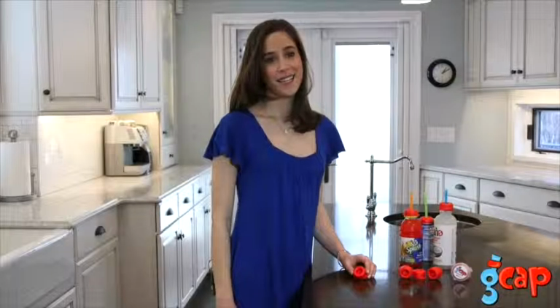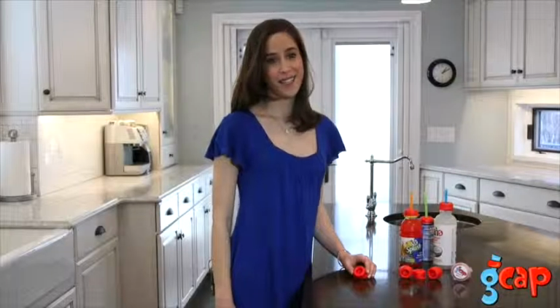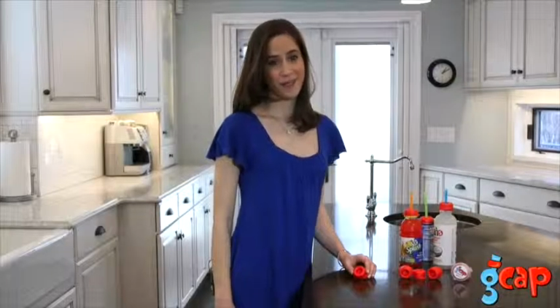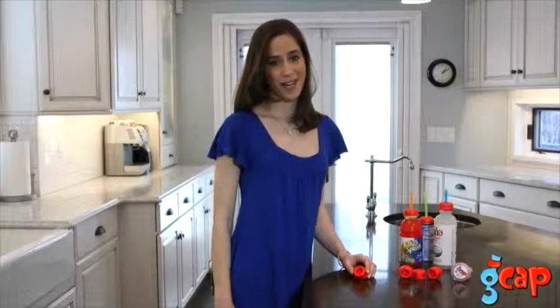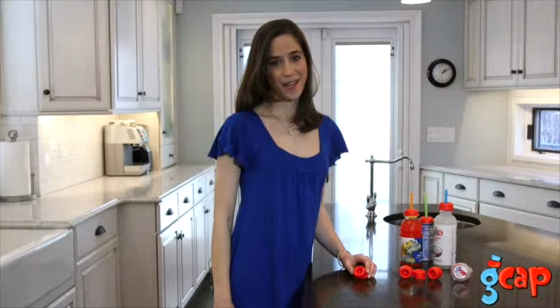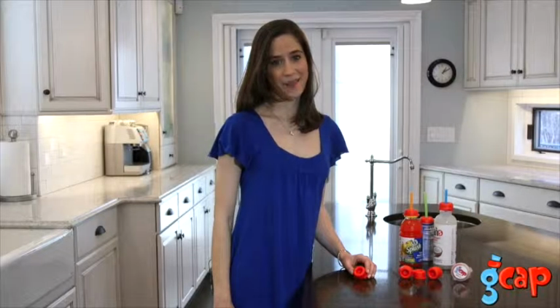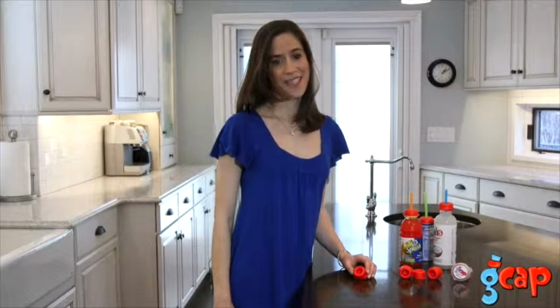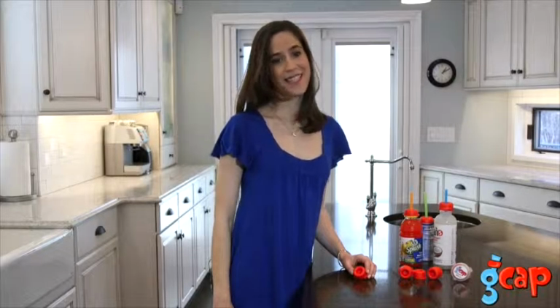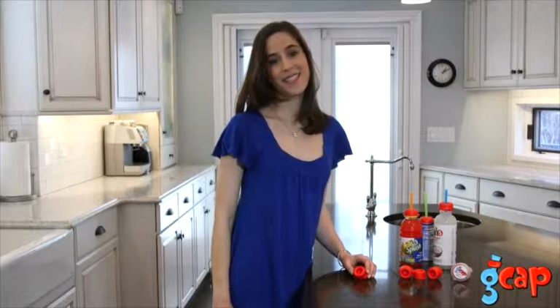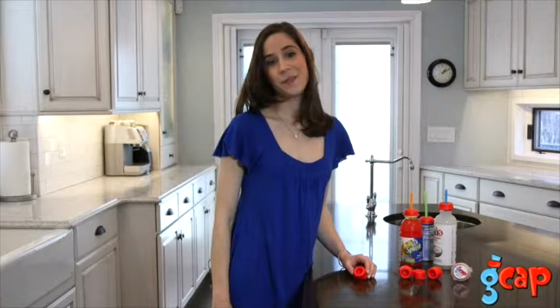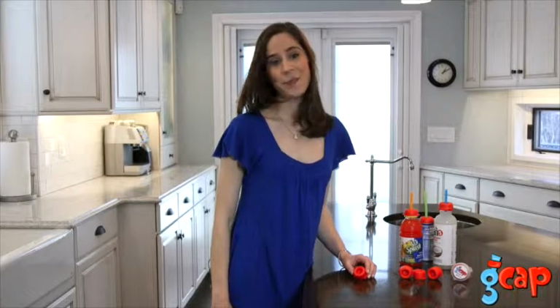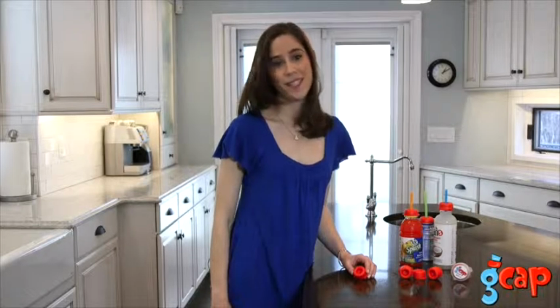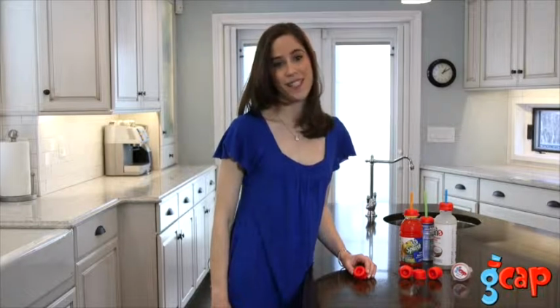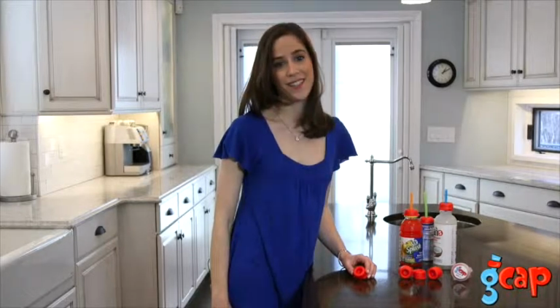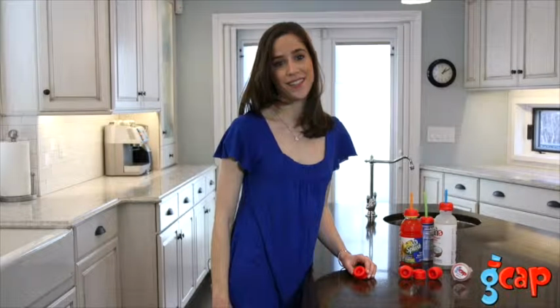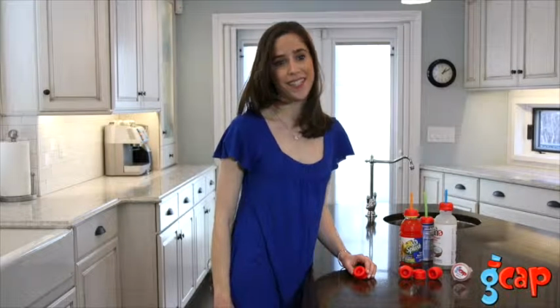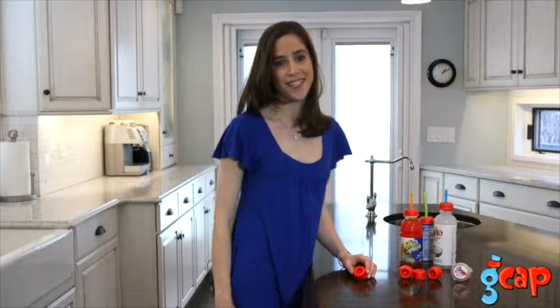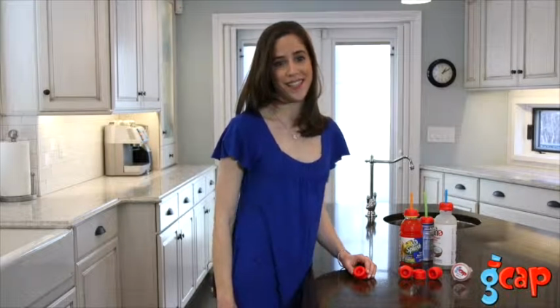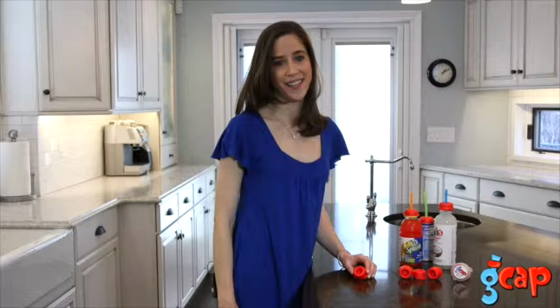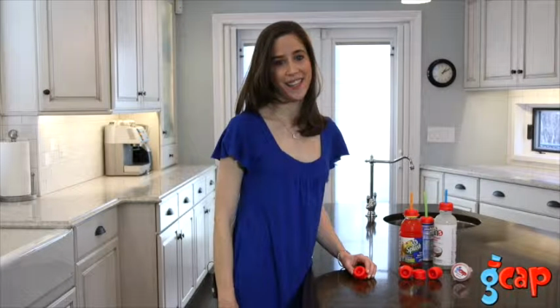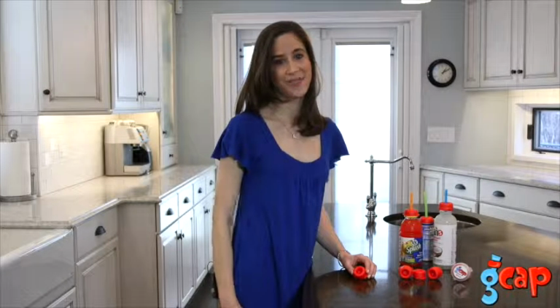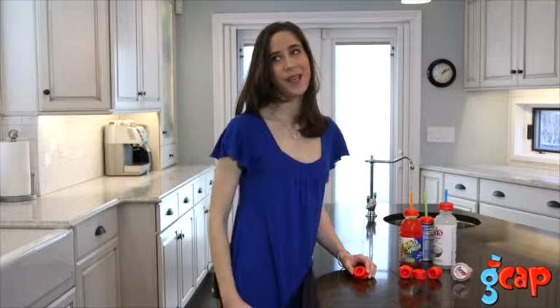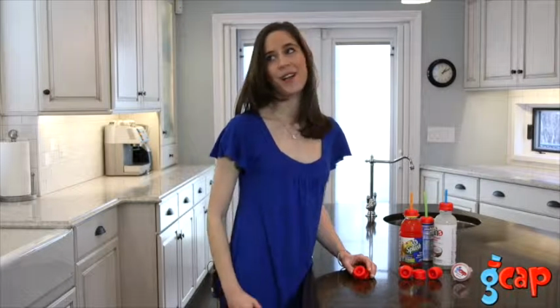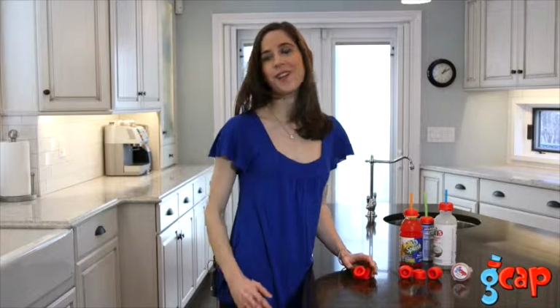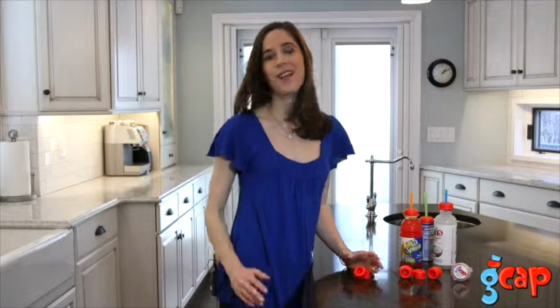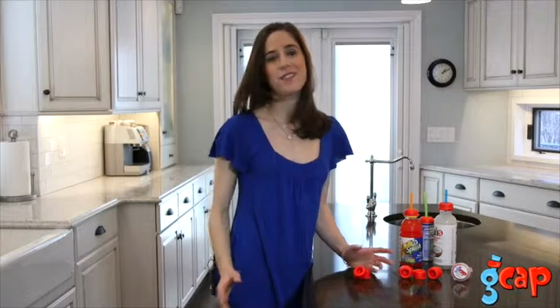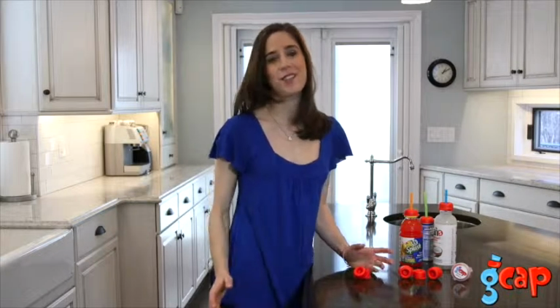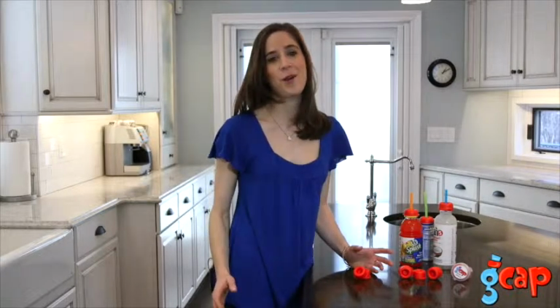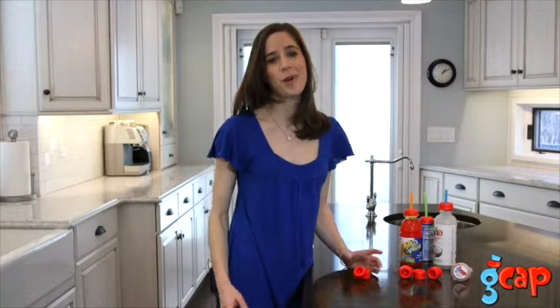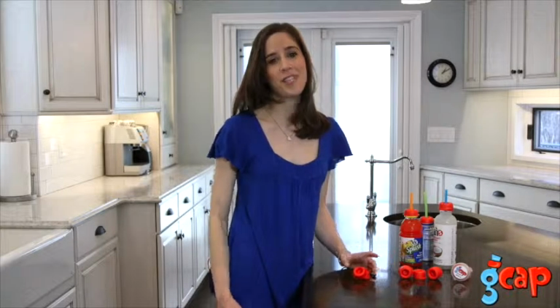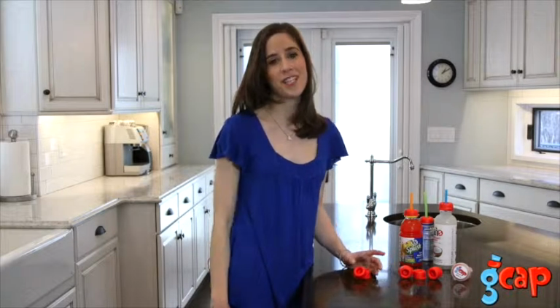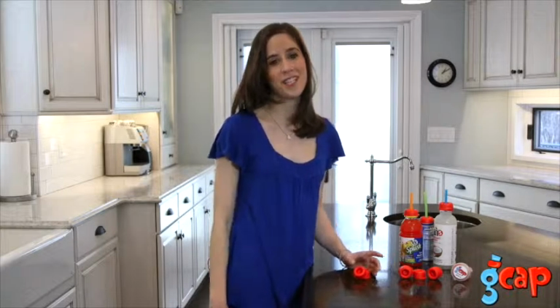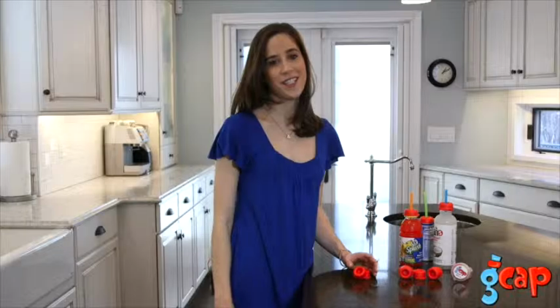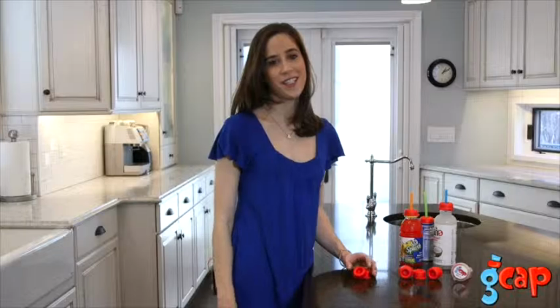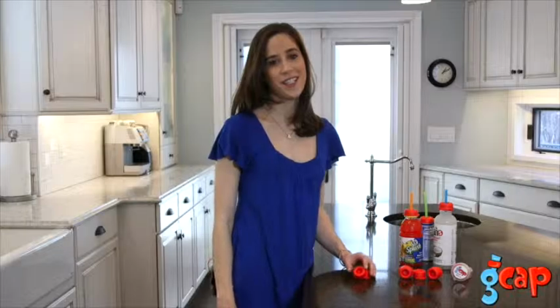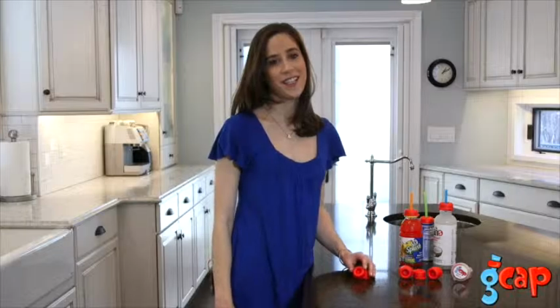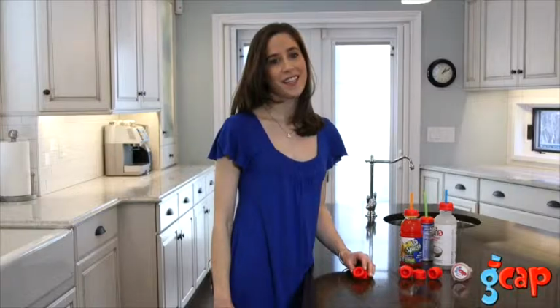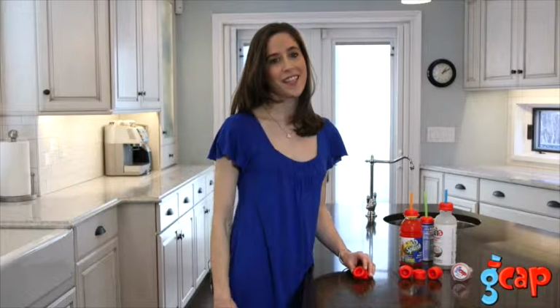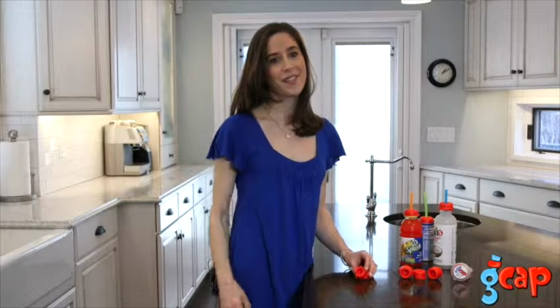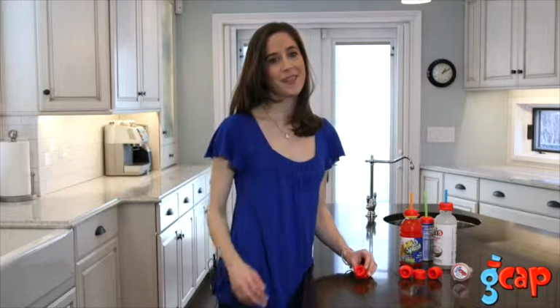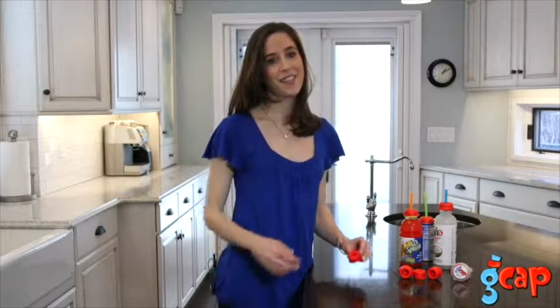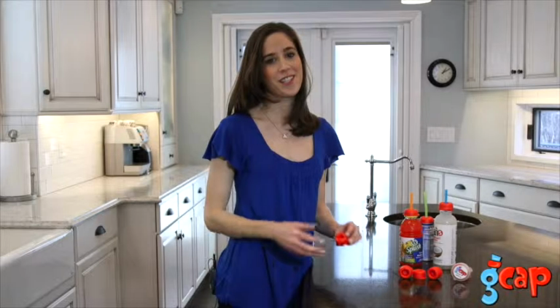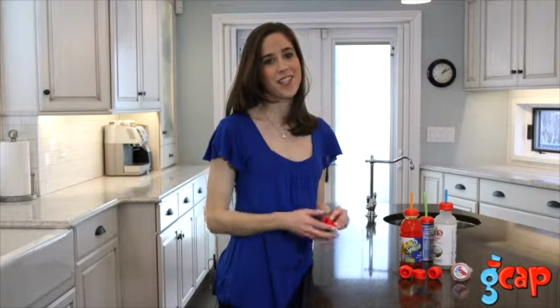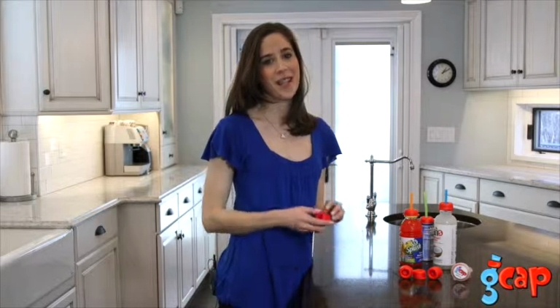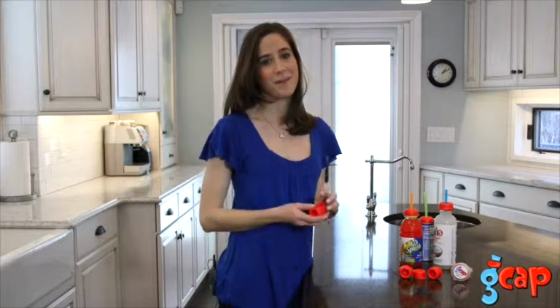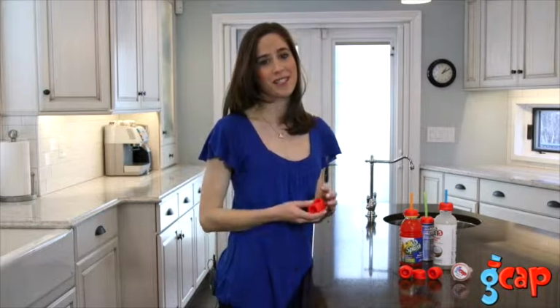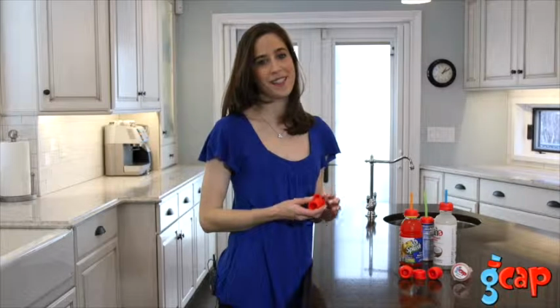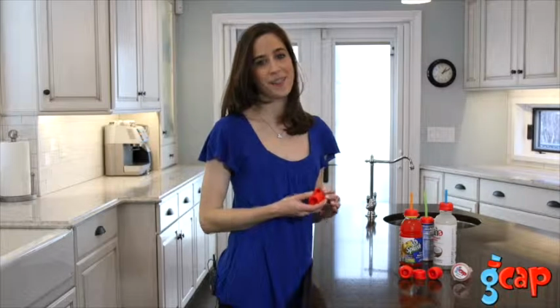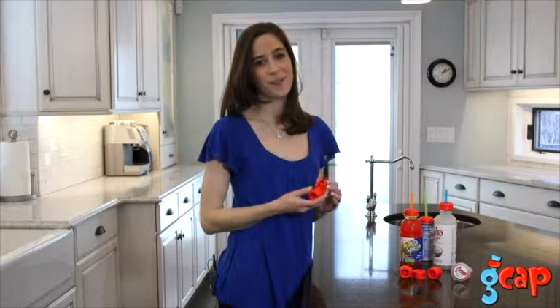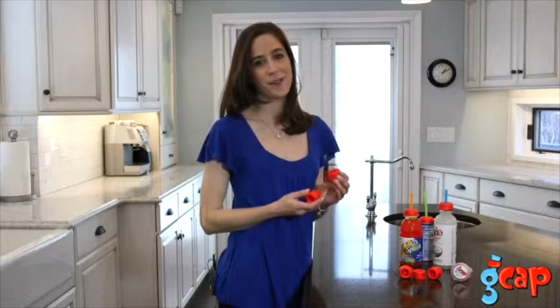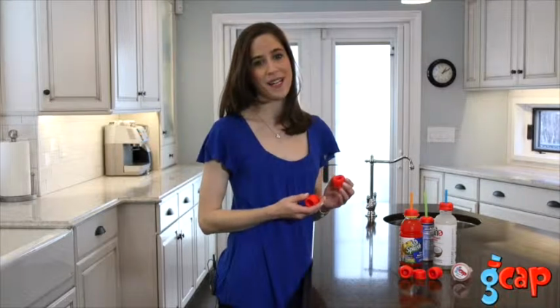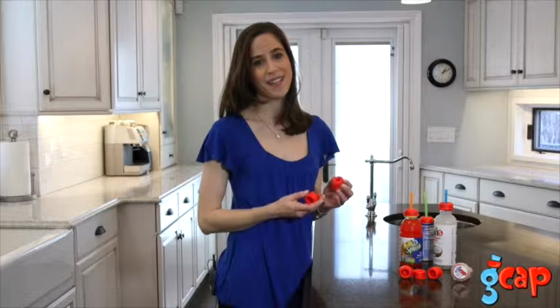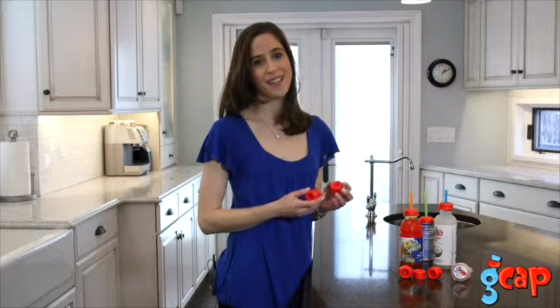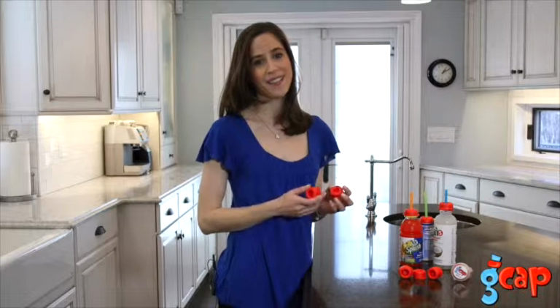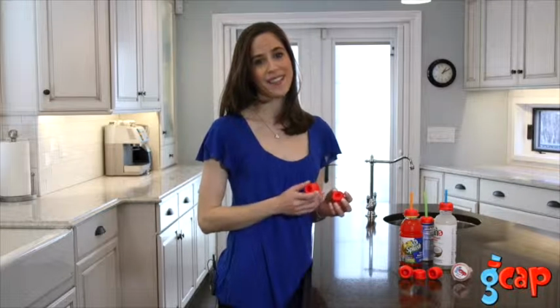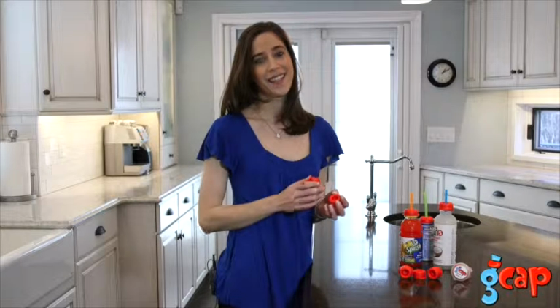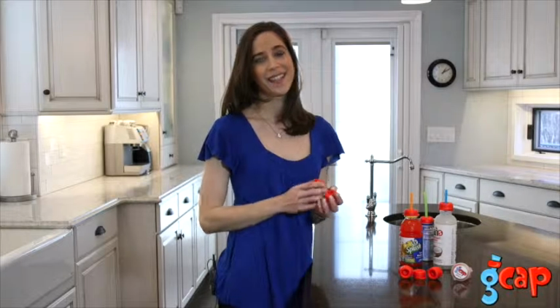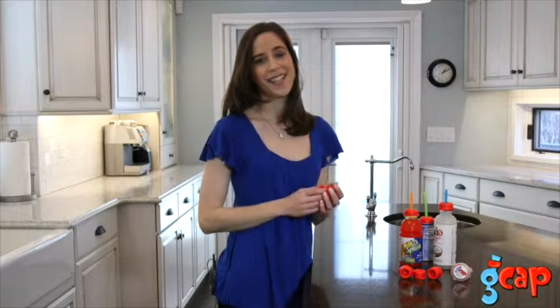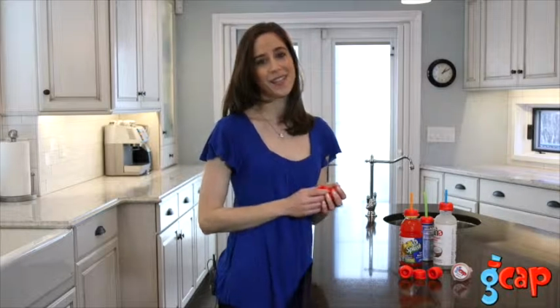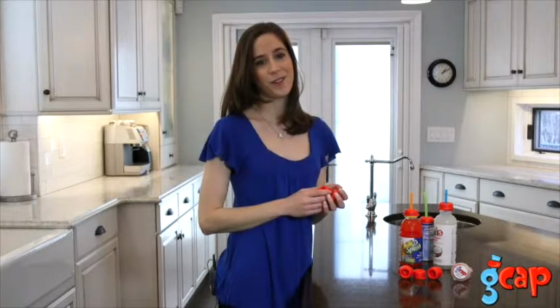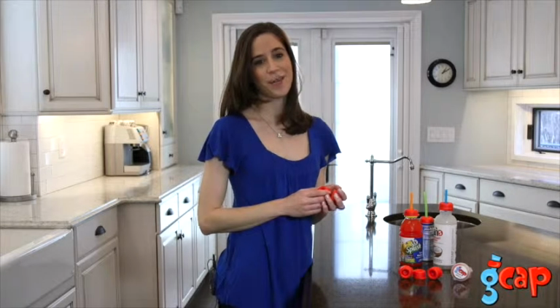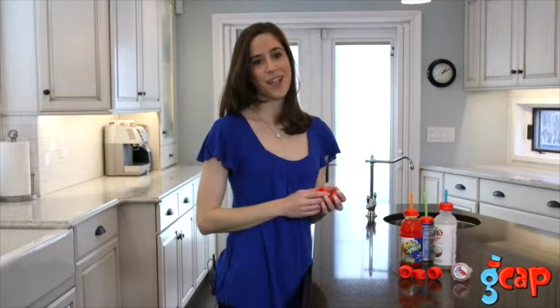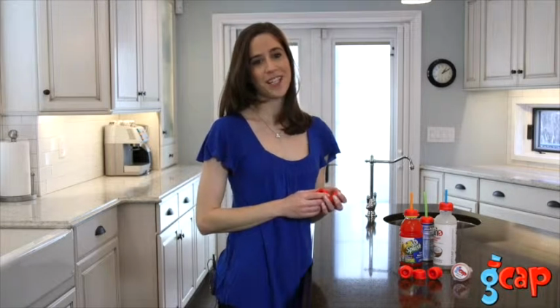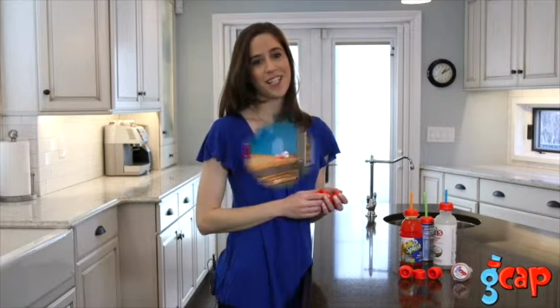Sometimes the simplest little things in life make our life so much easier. That's what the G-Cap has done for me. Thanks for watching.